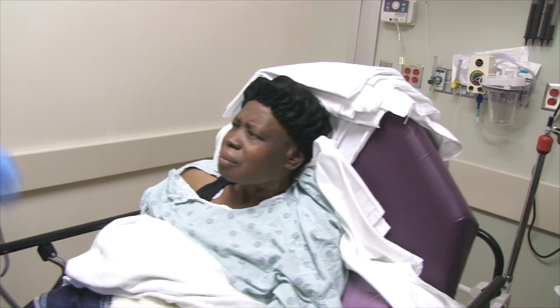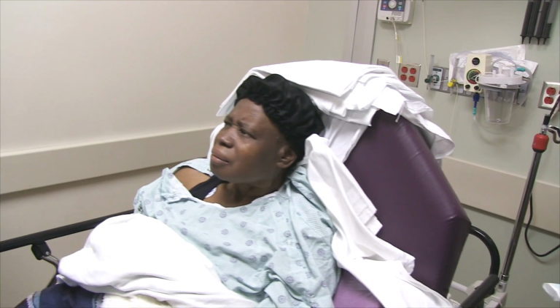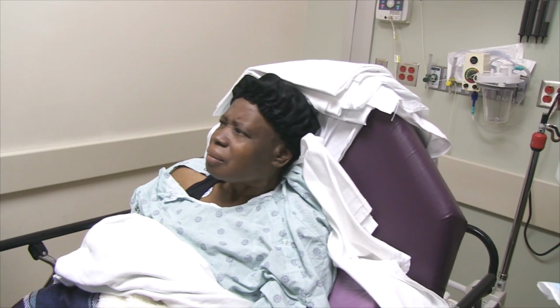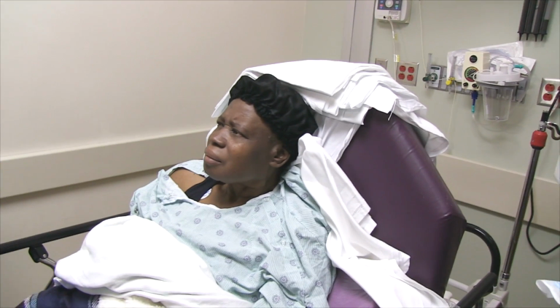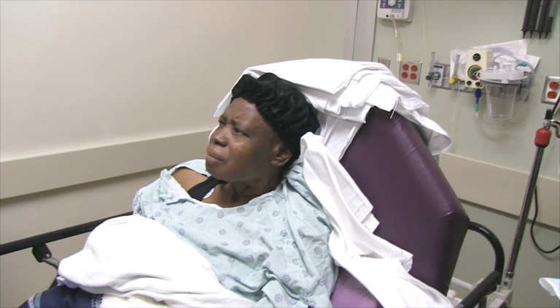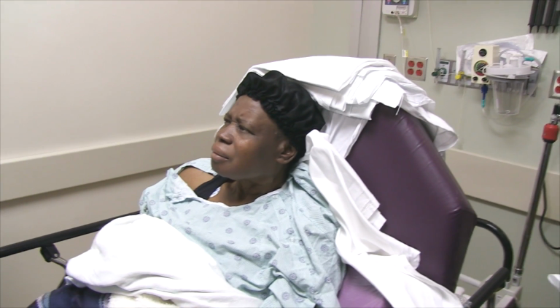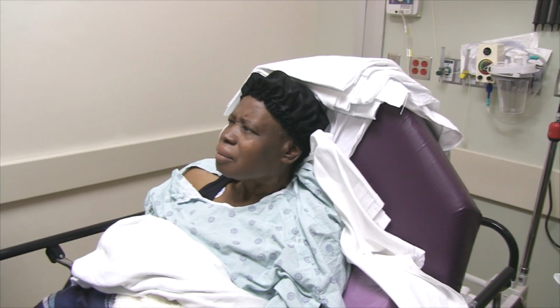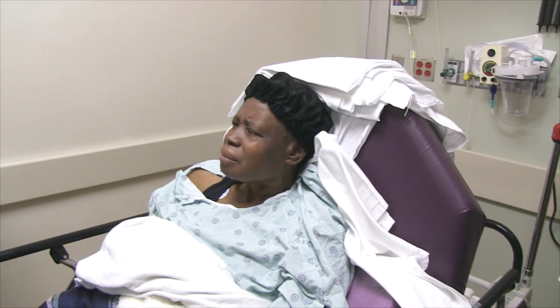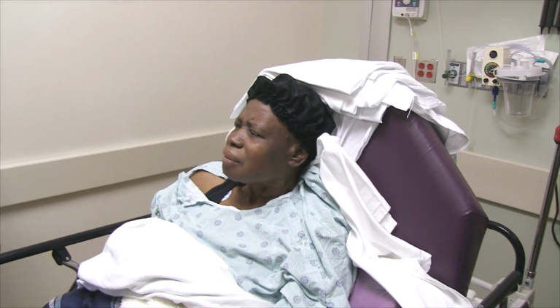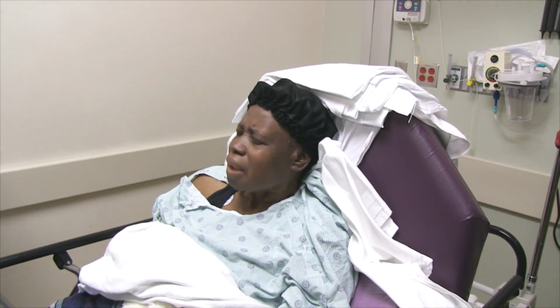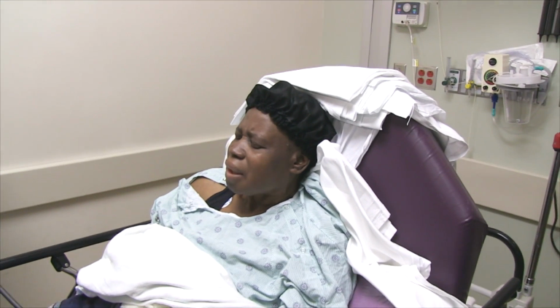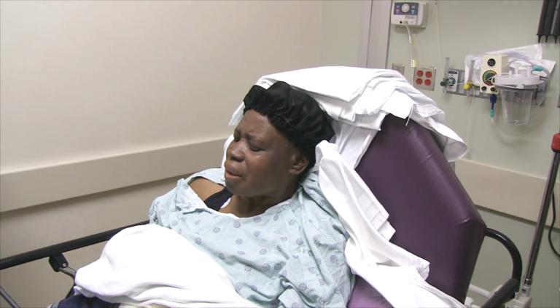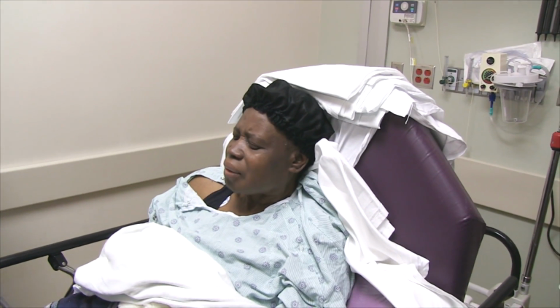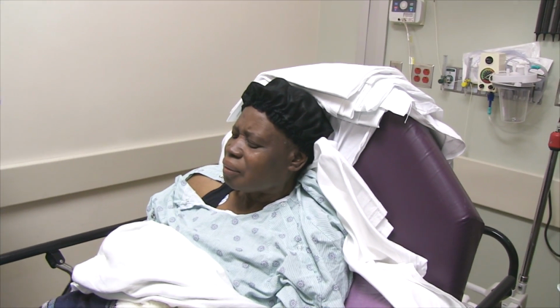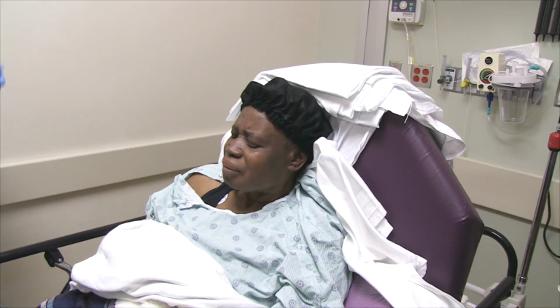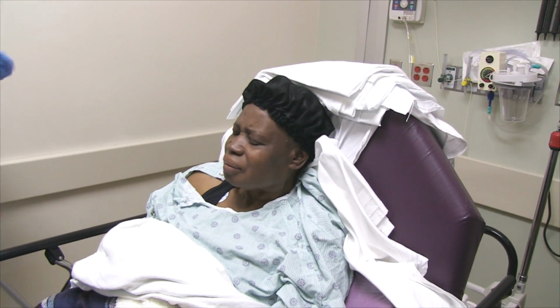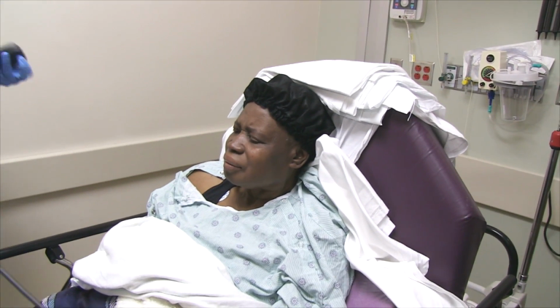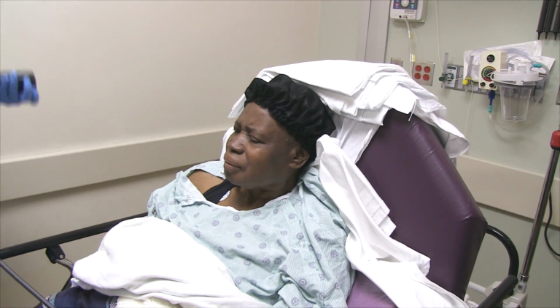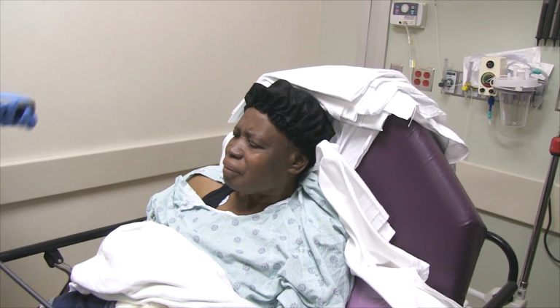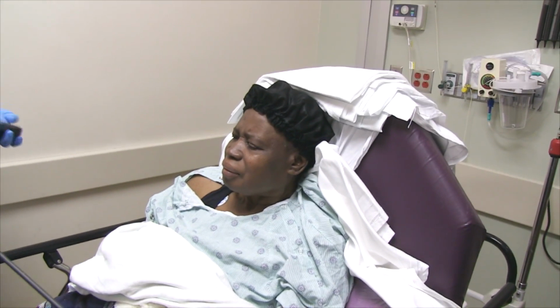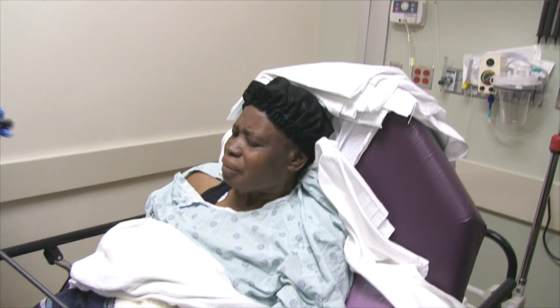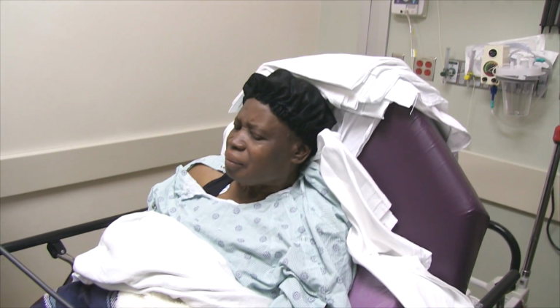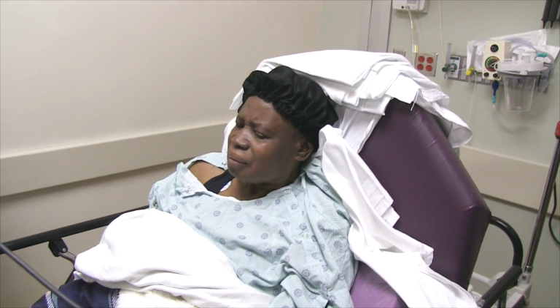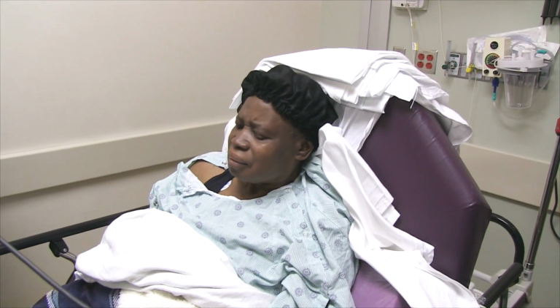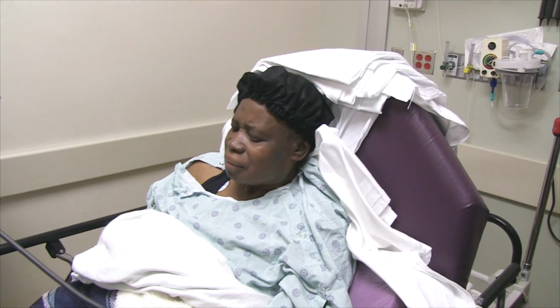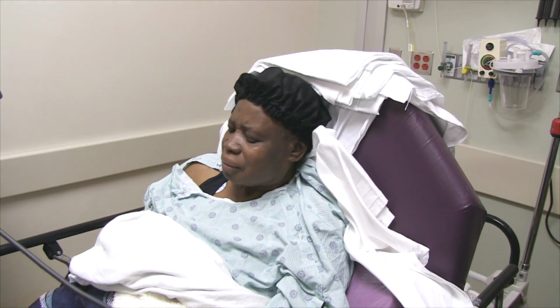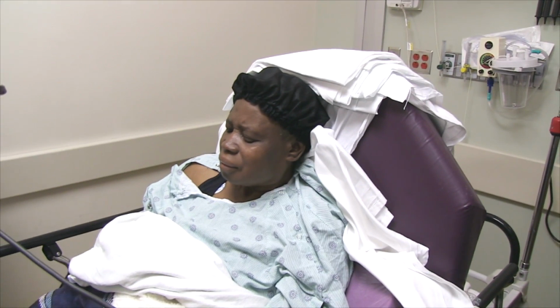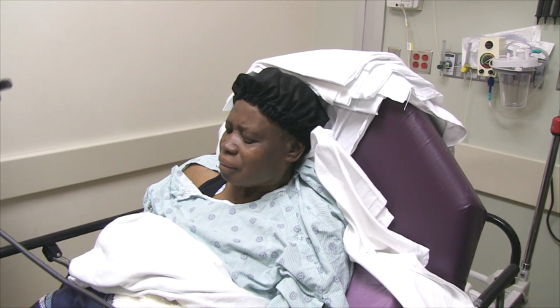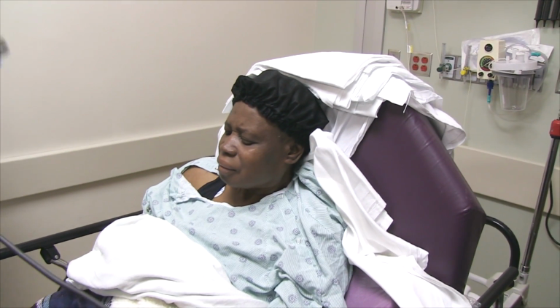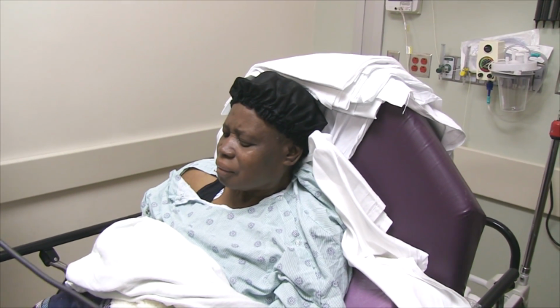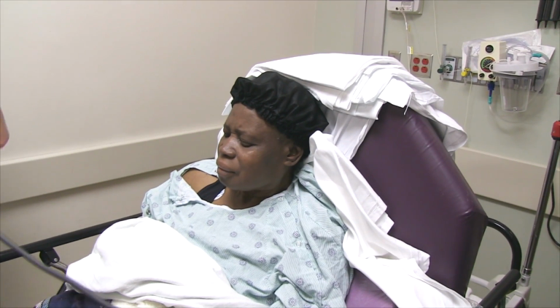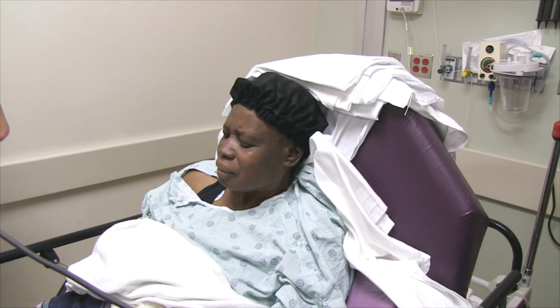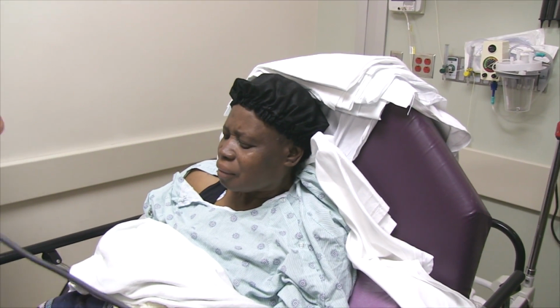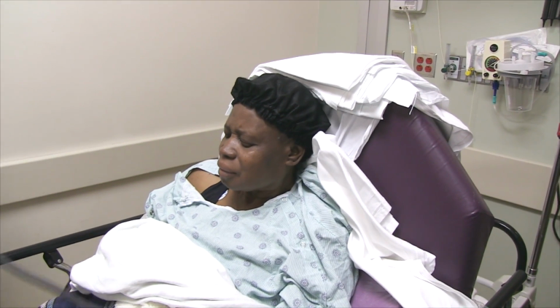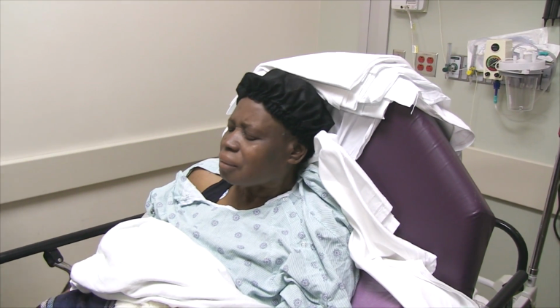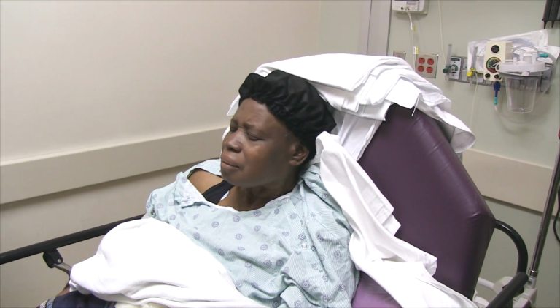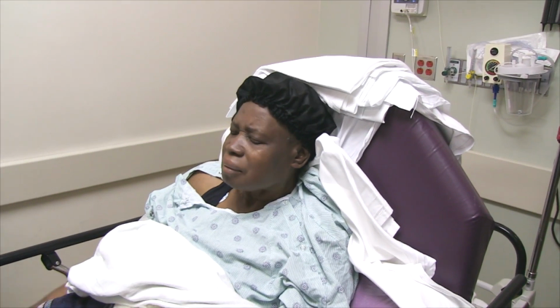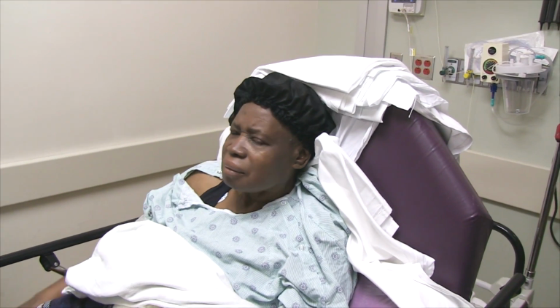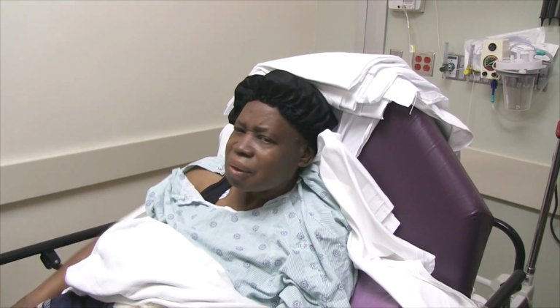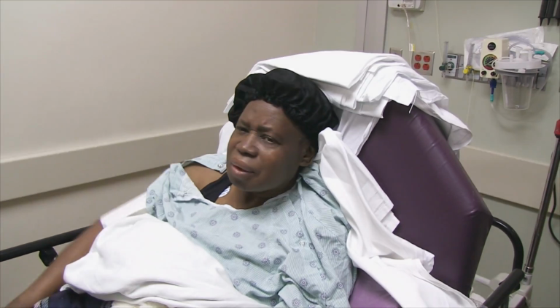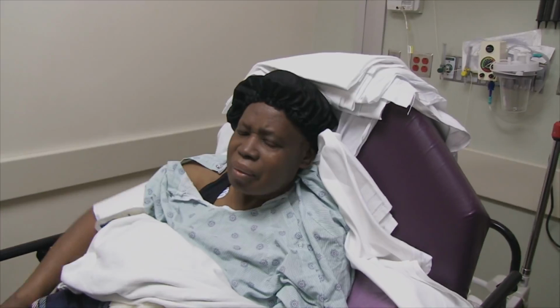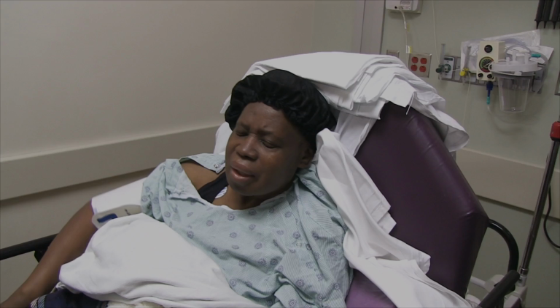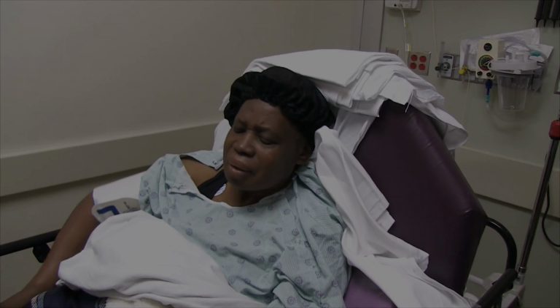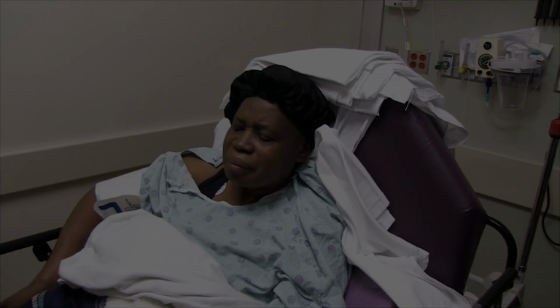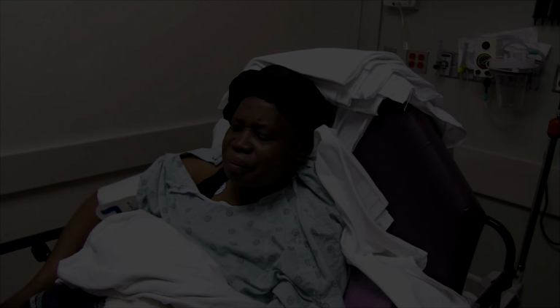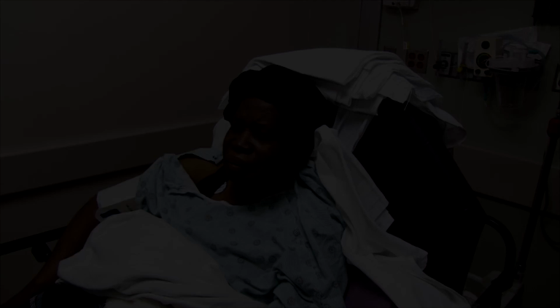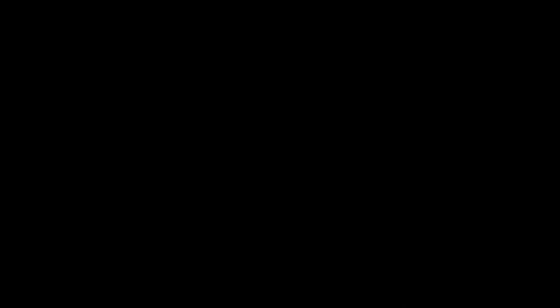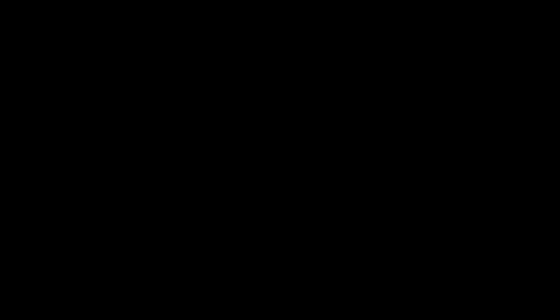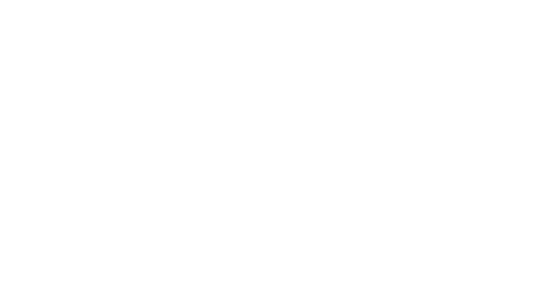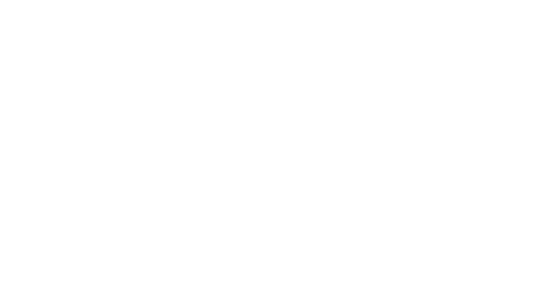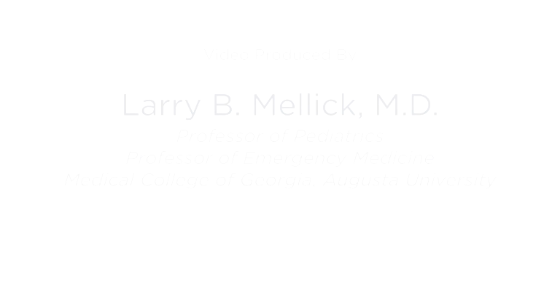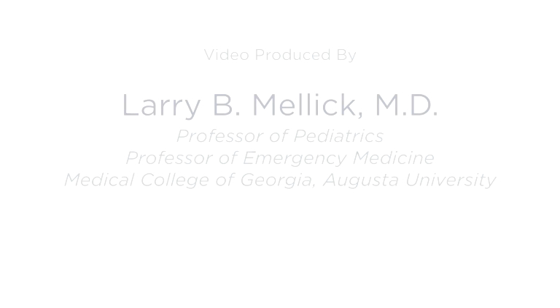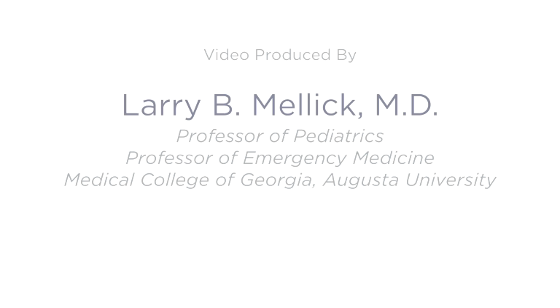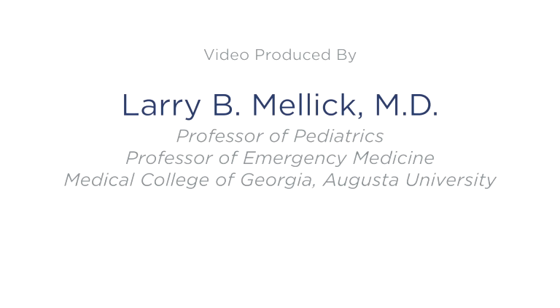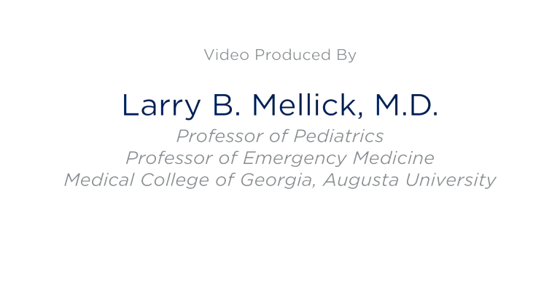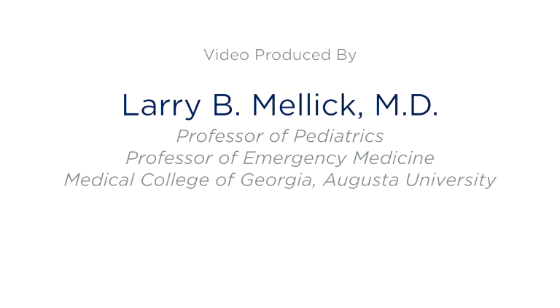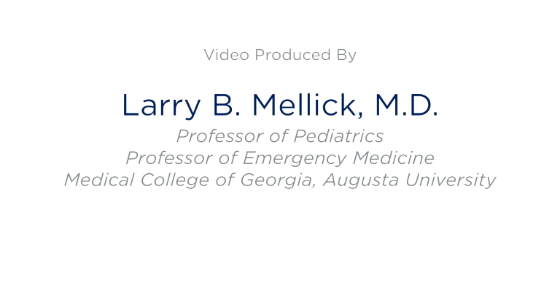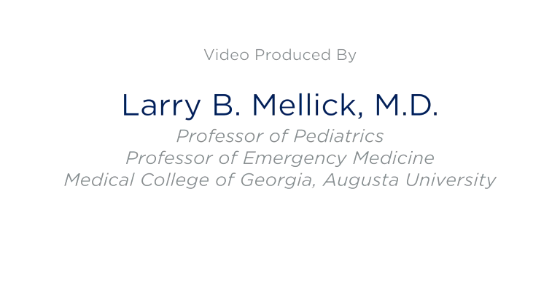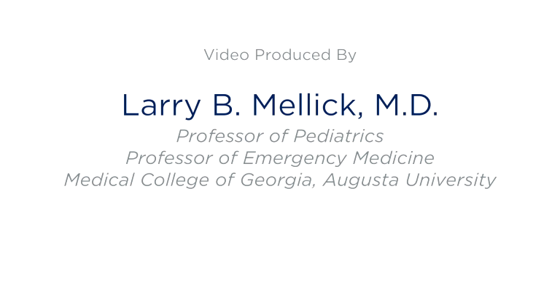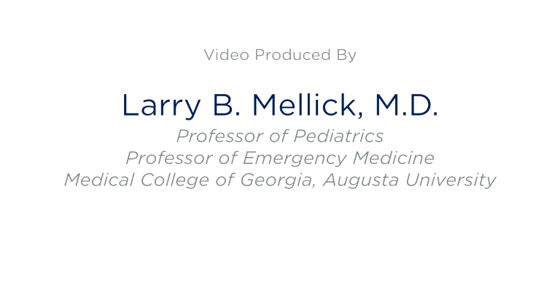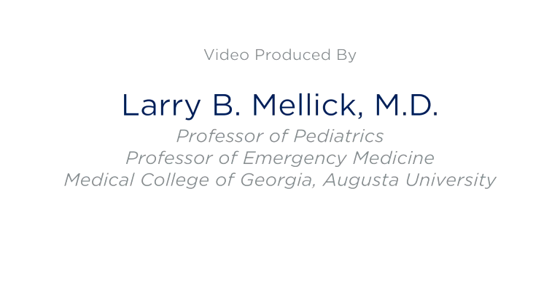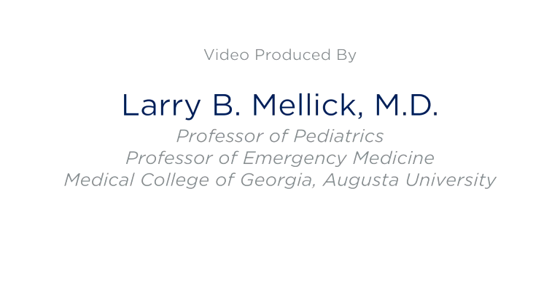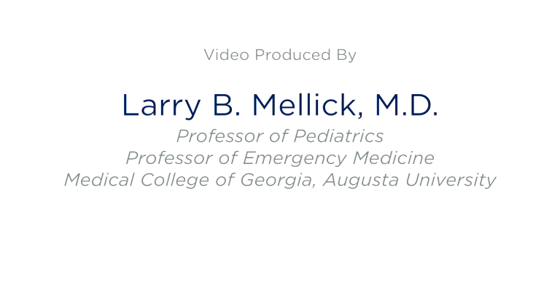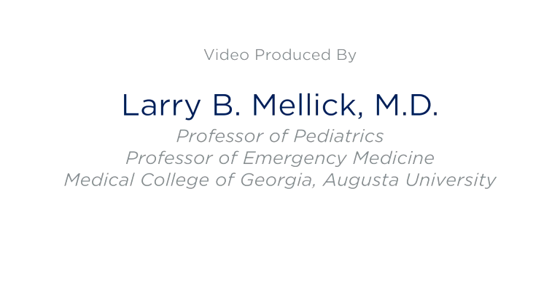Looks good back there. Thank you so much for doing this for us. I appreciate it. We'll be right back.